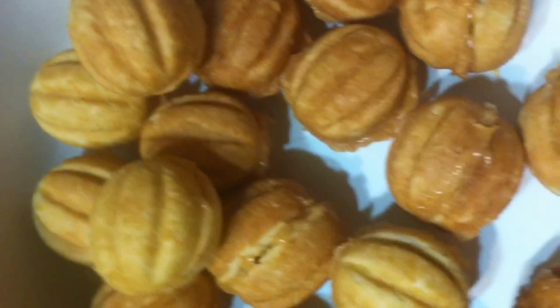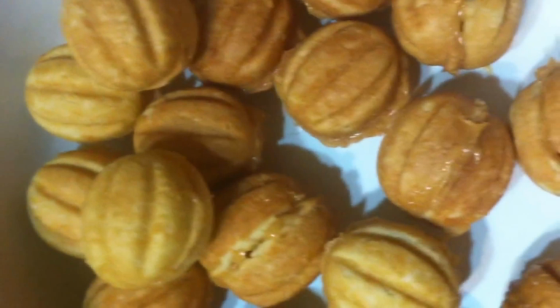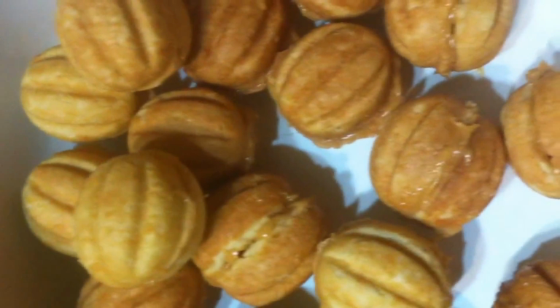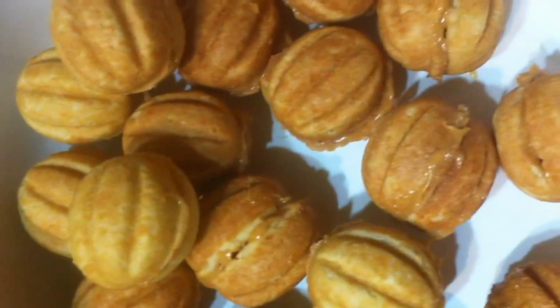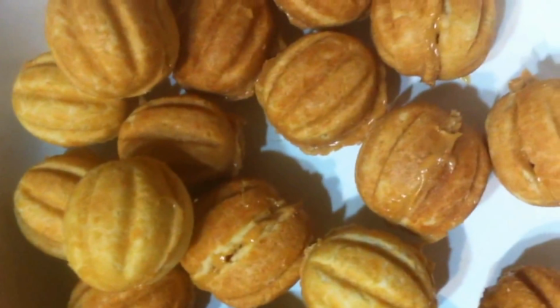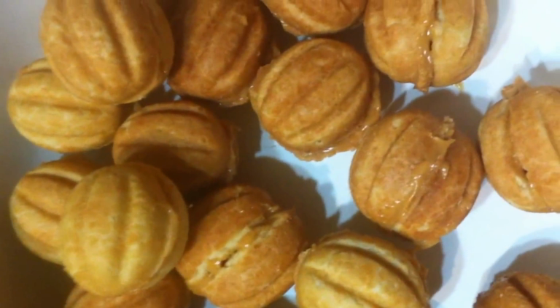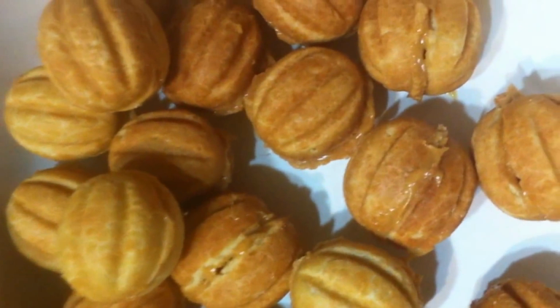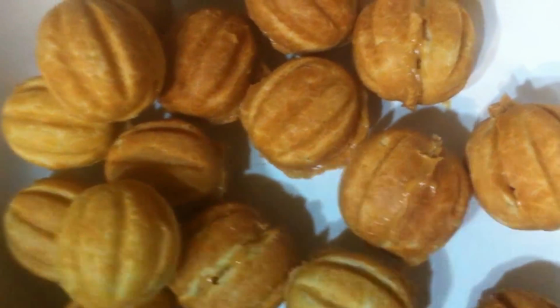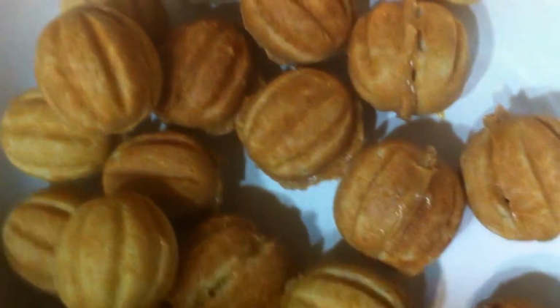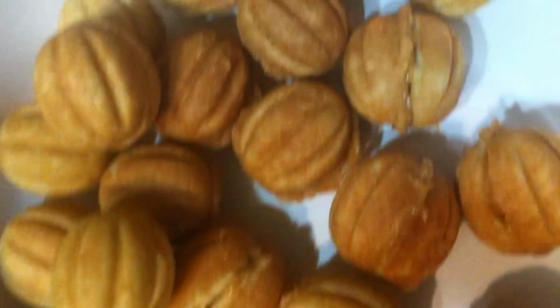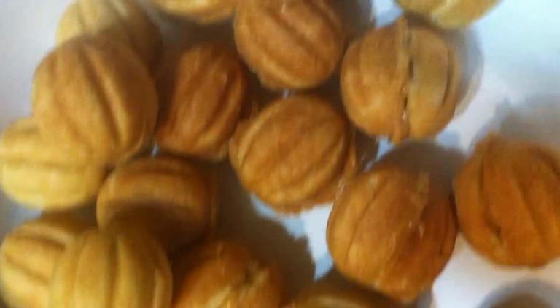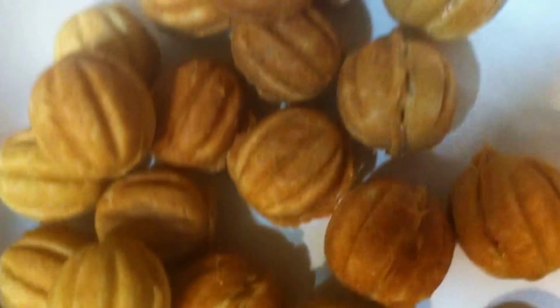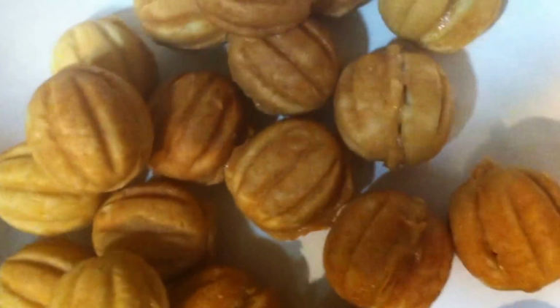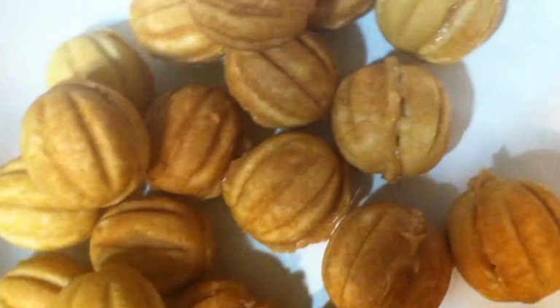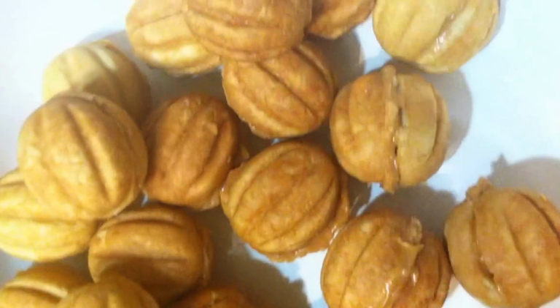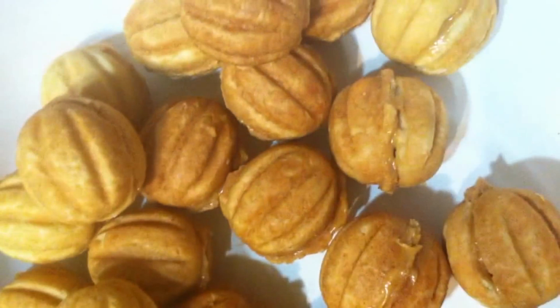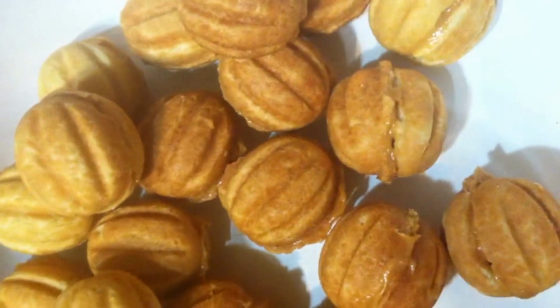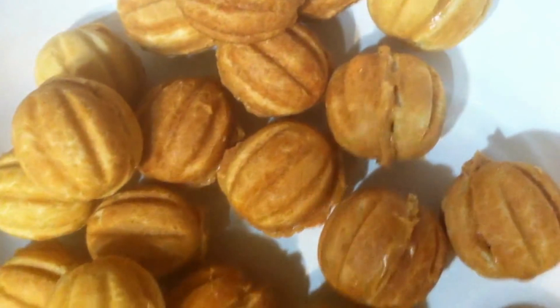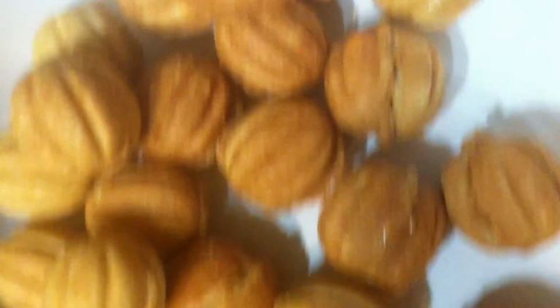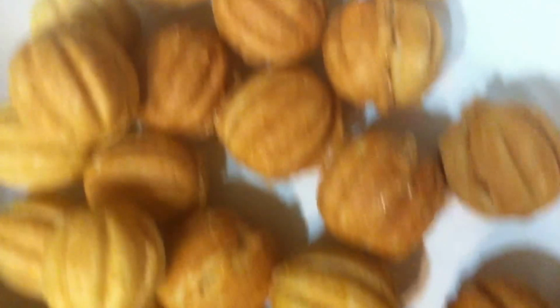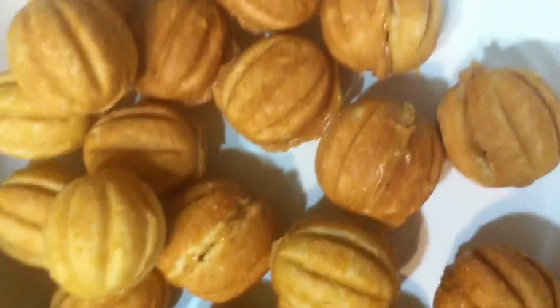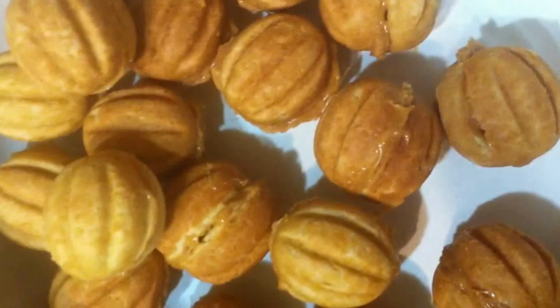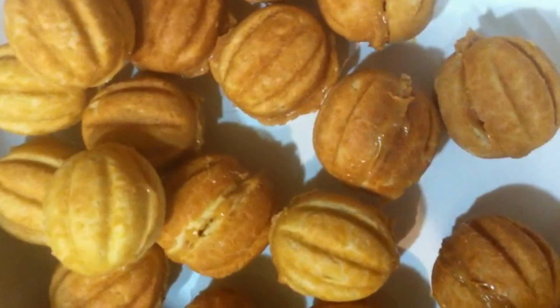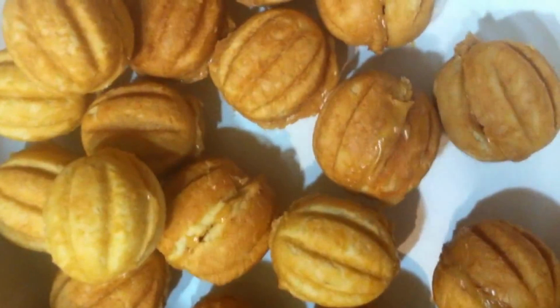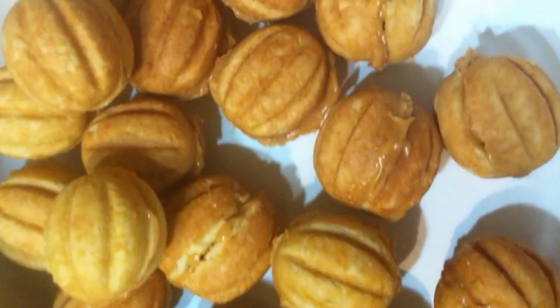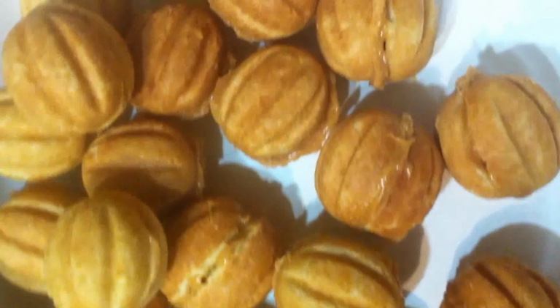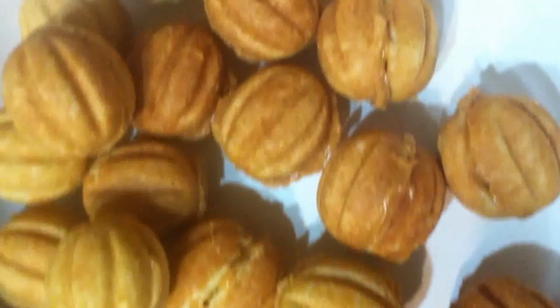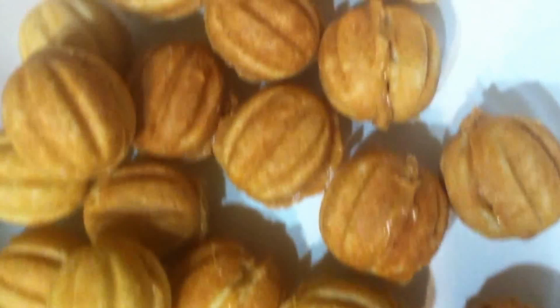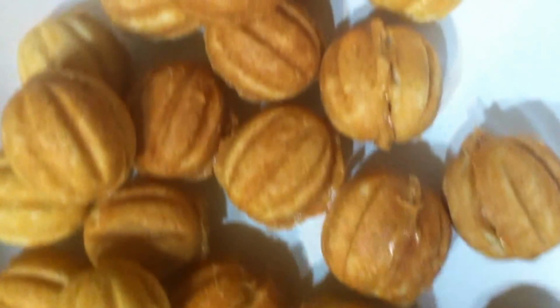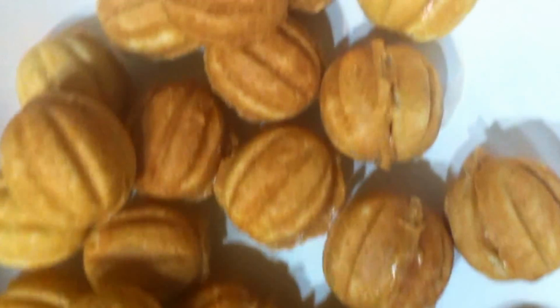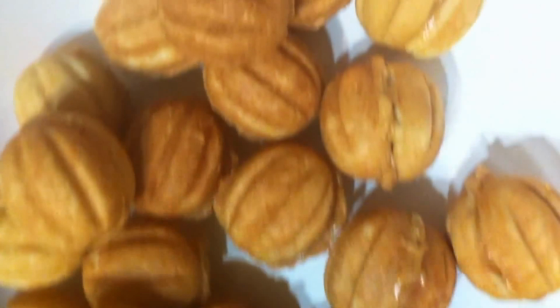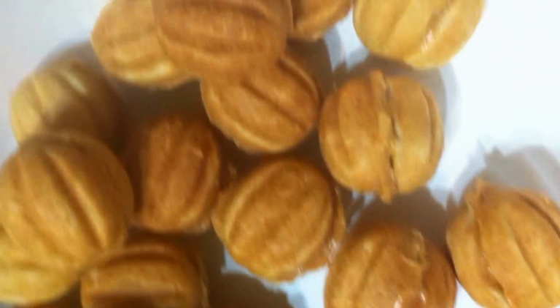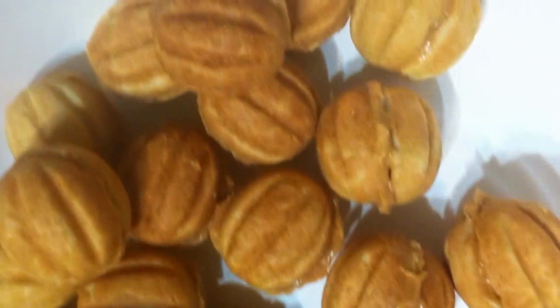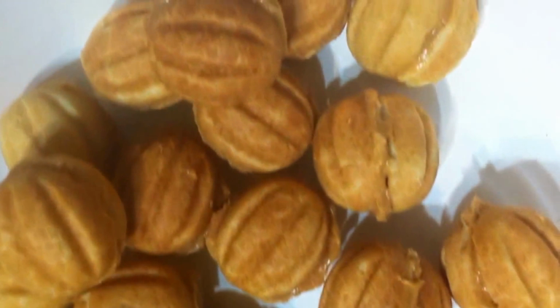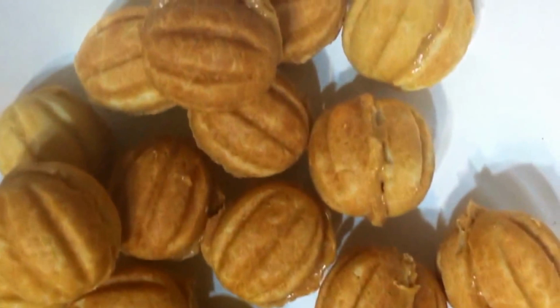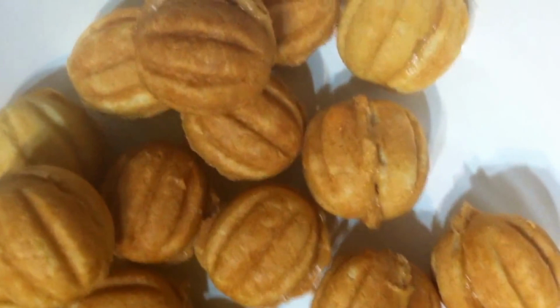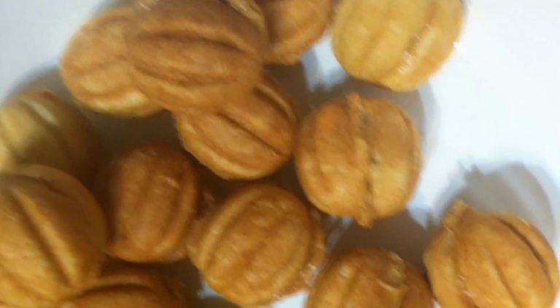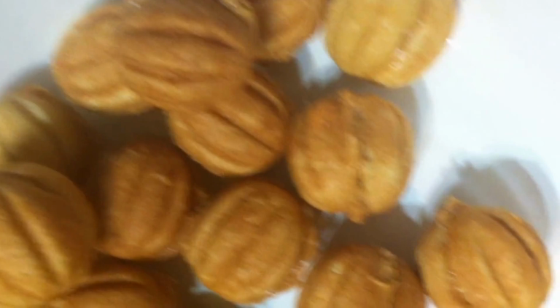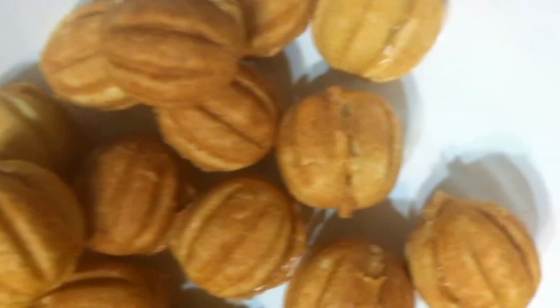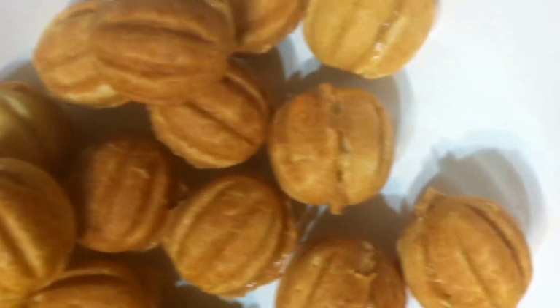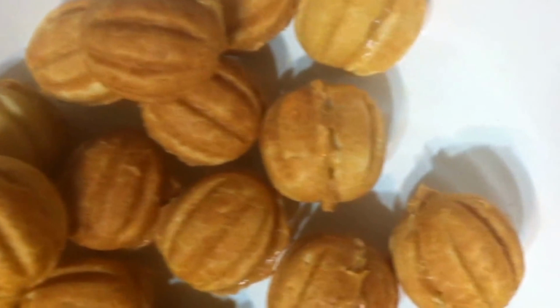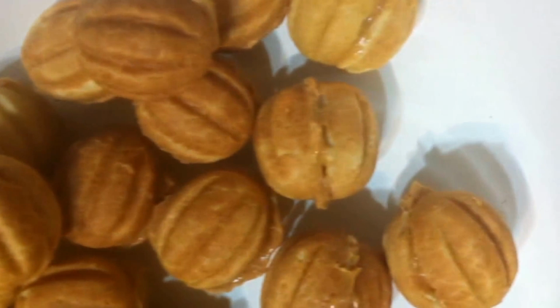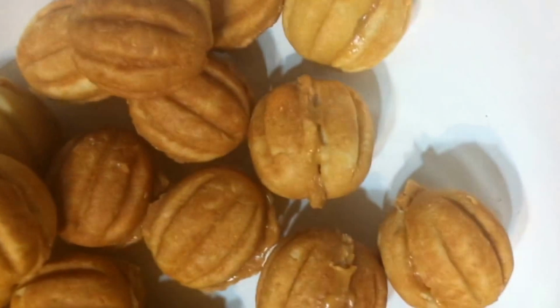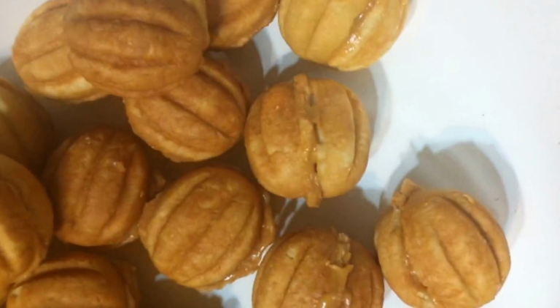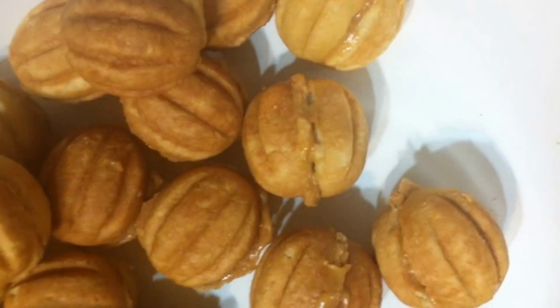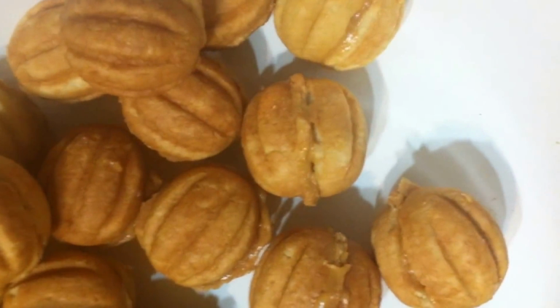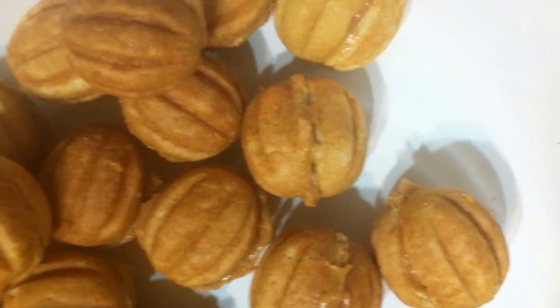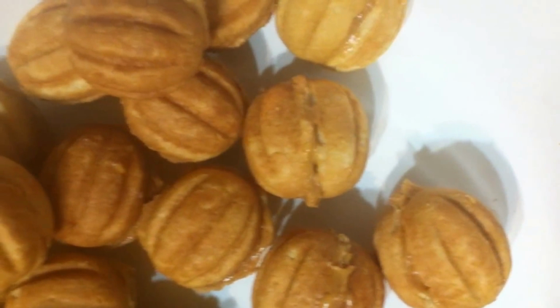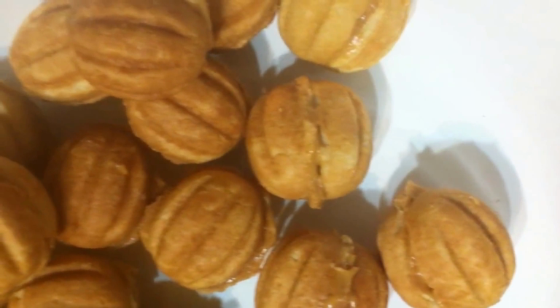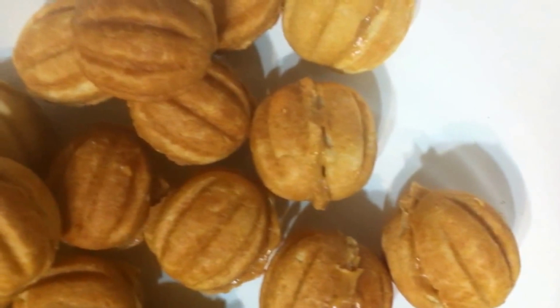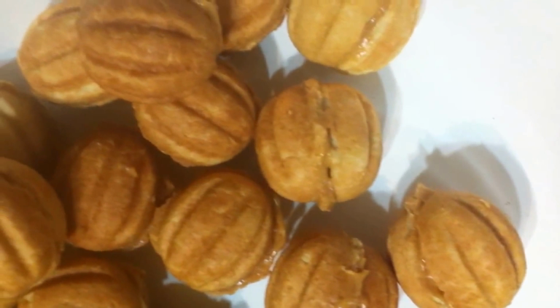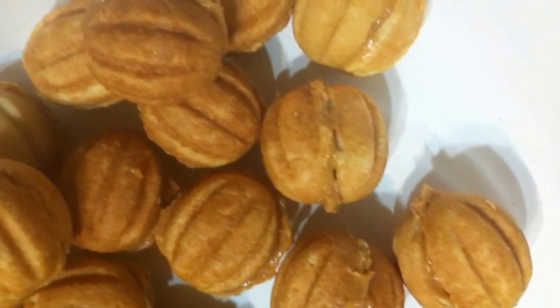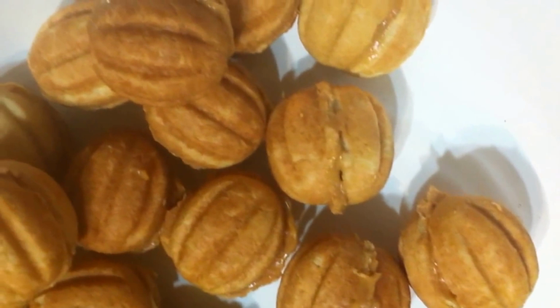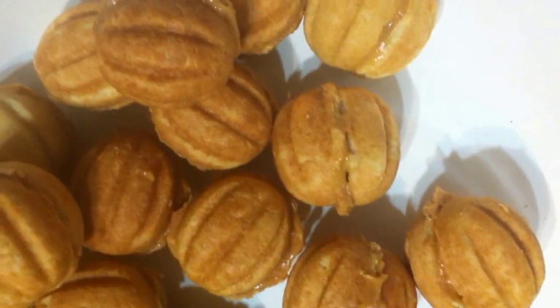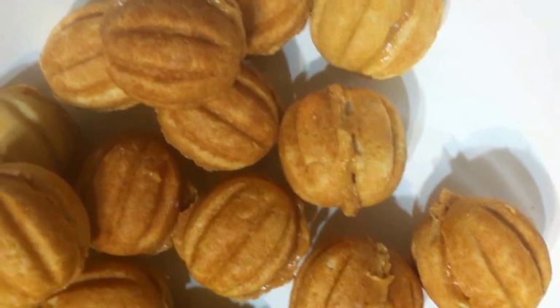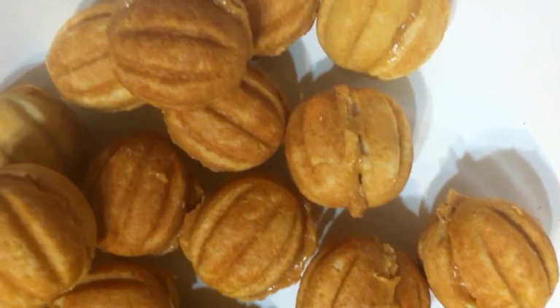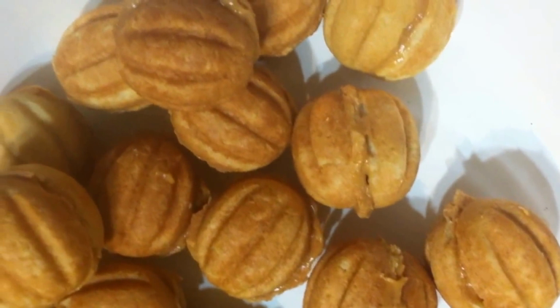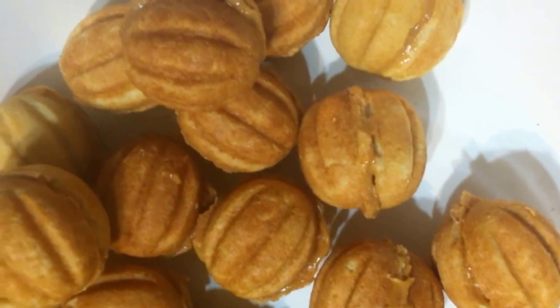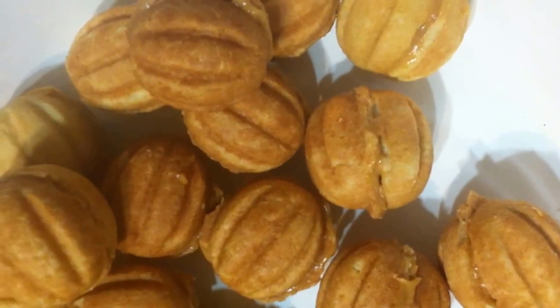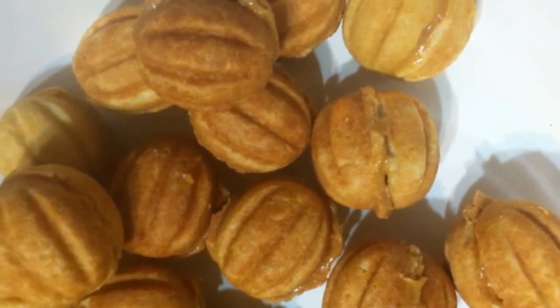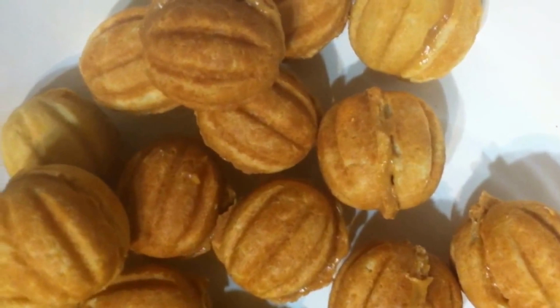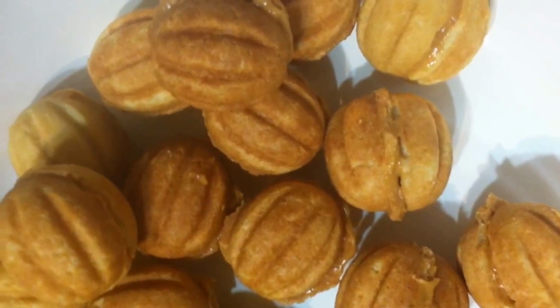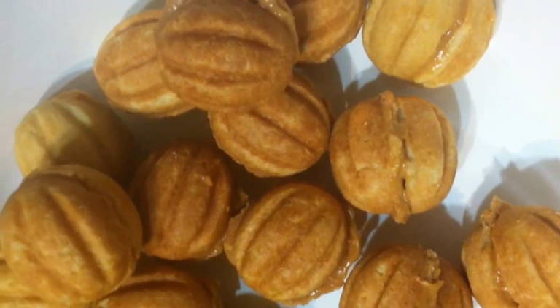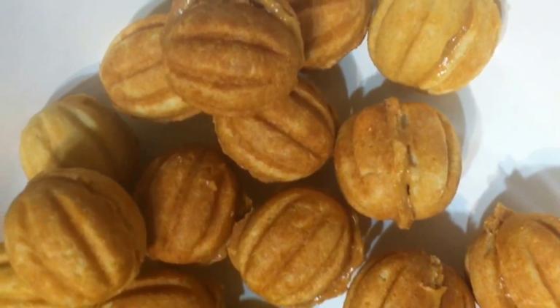If you want the recipe, I'm going to post it down below.